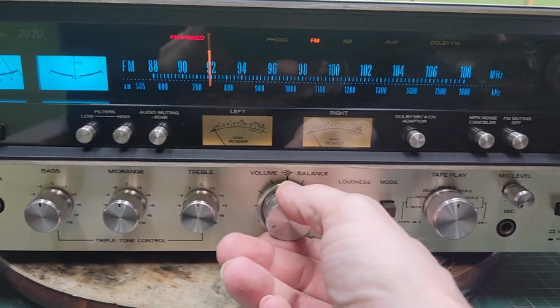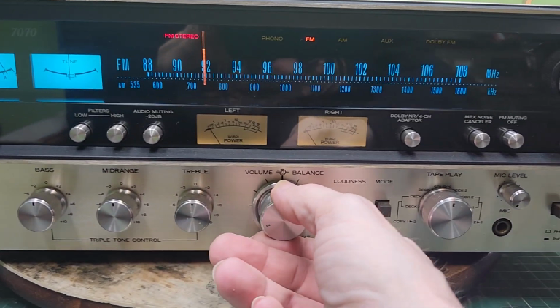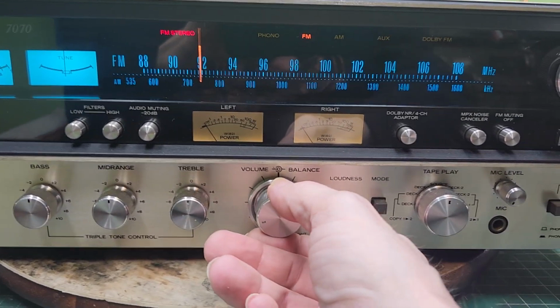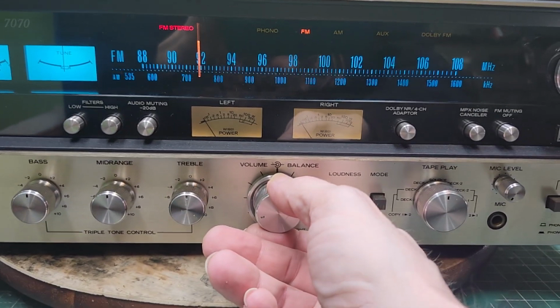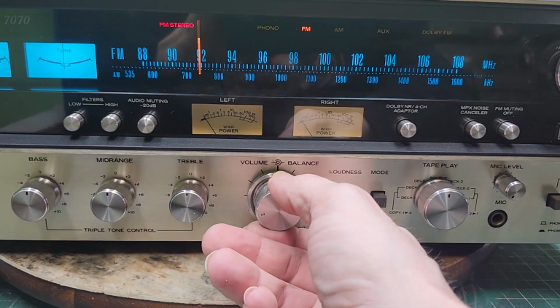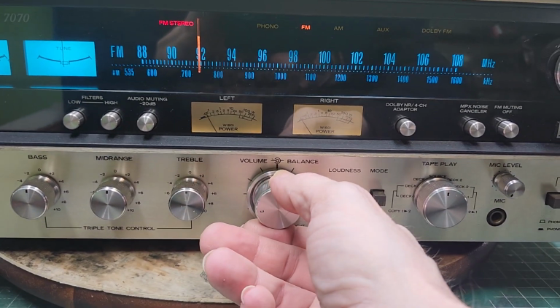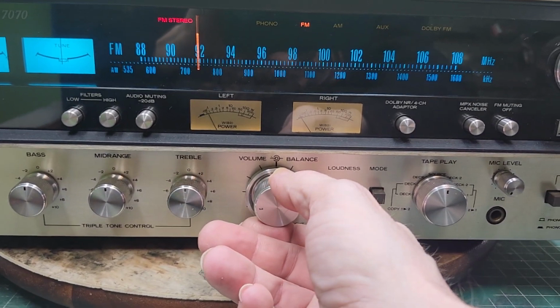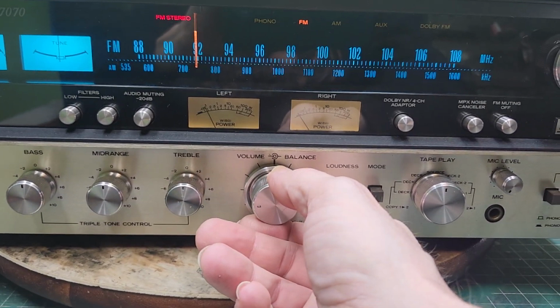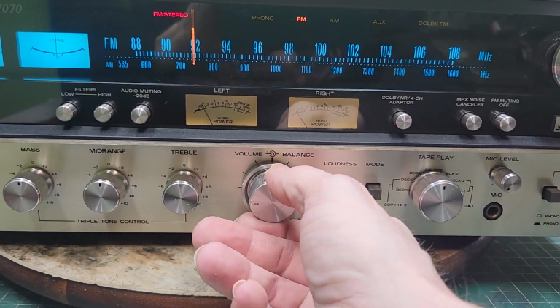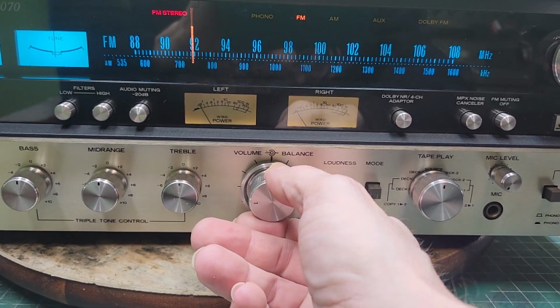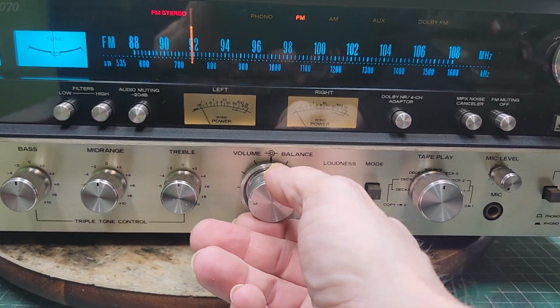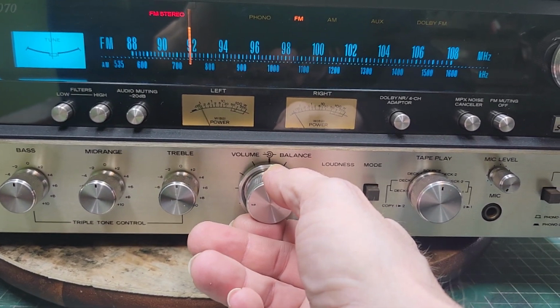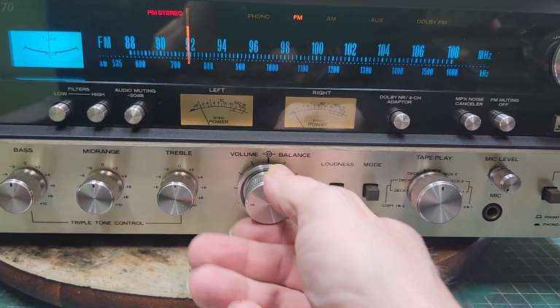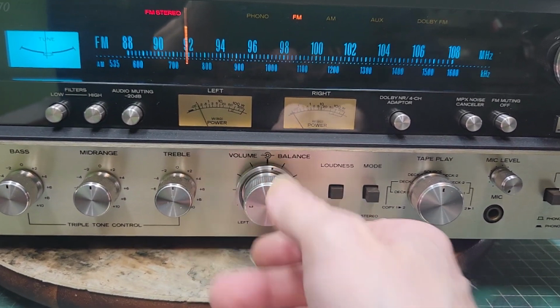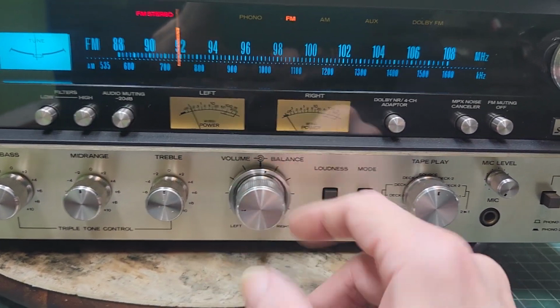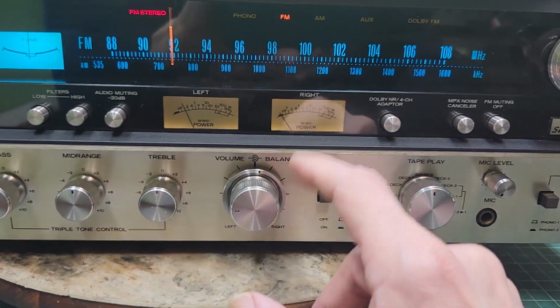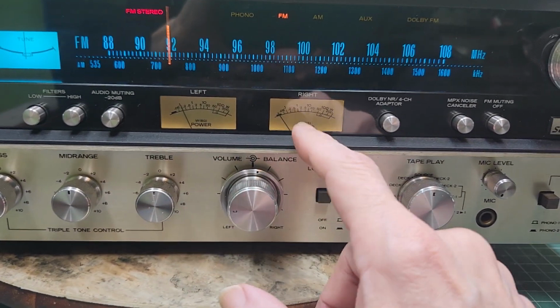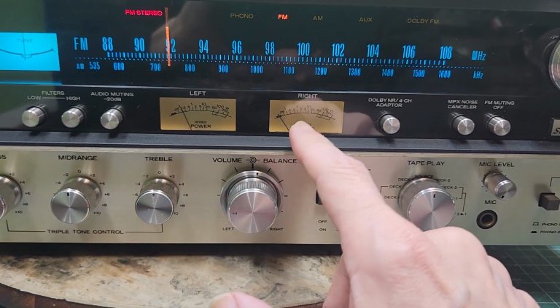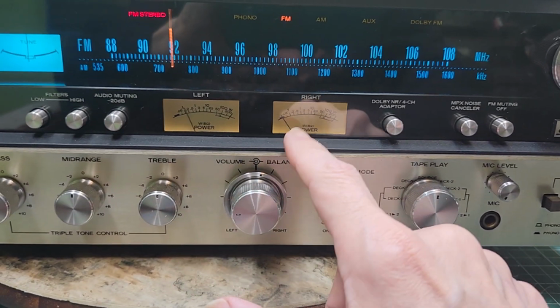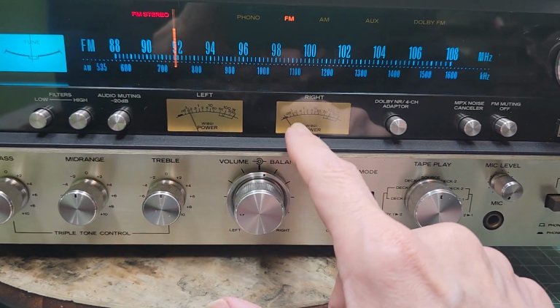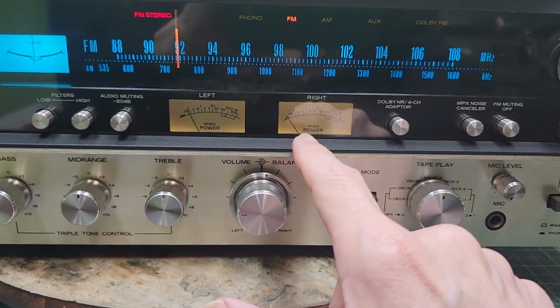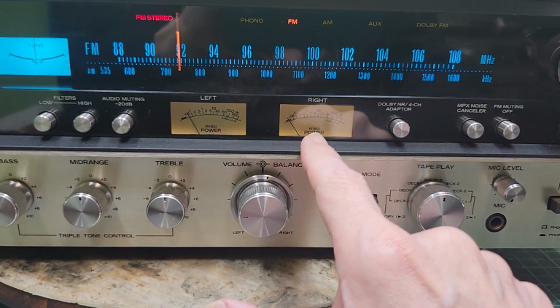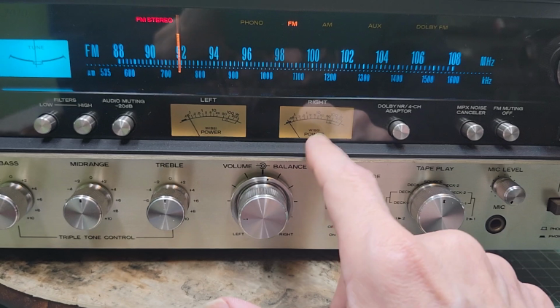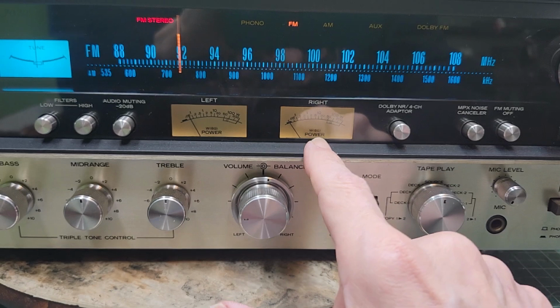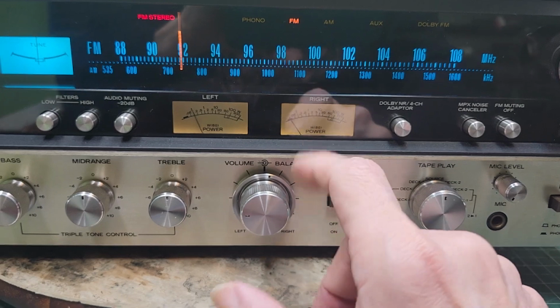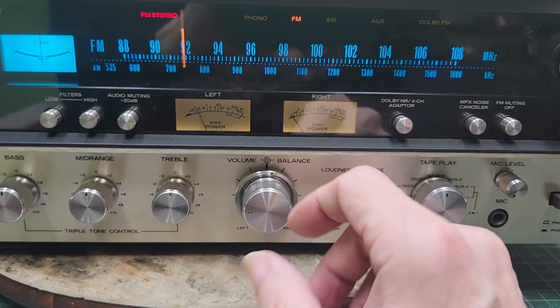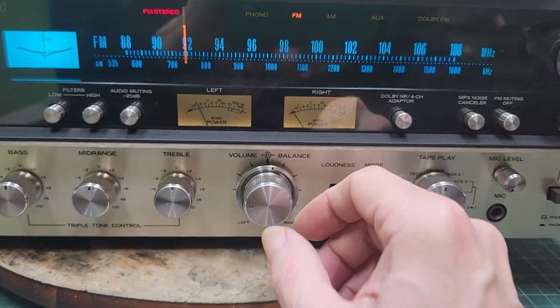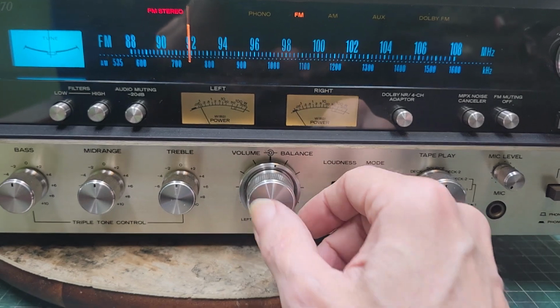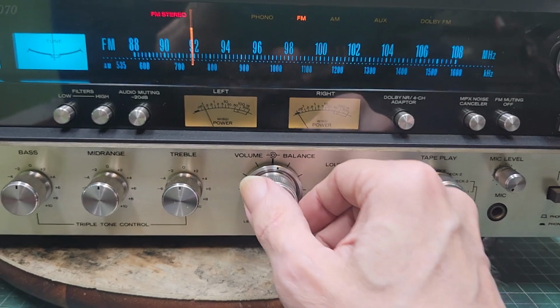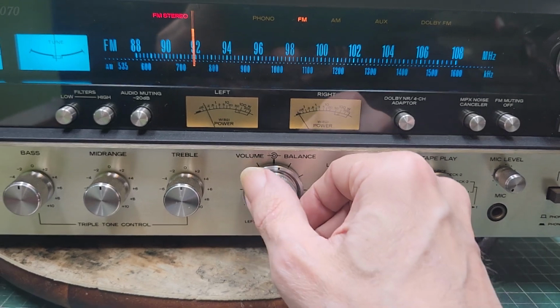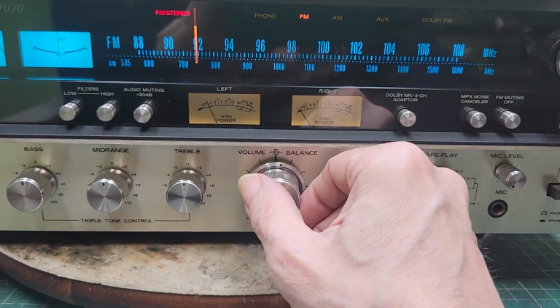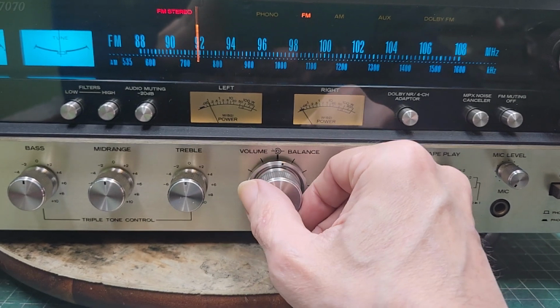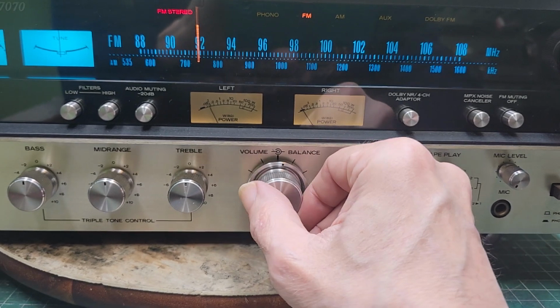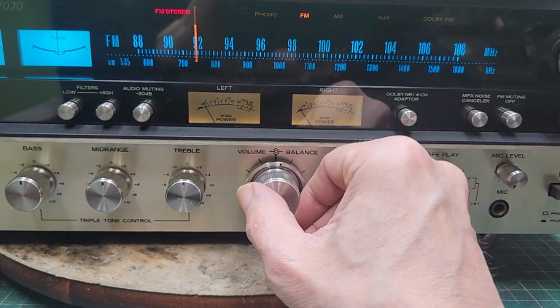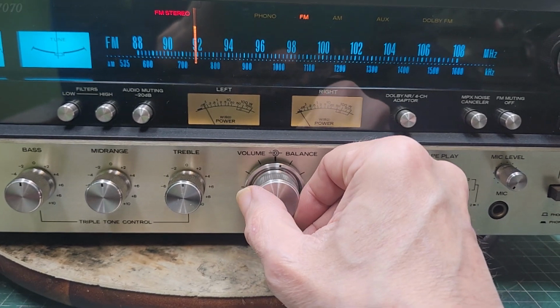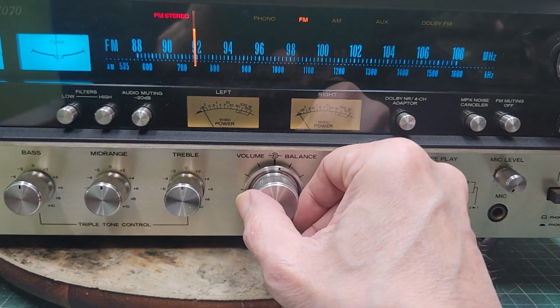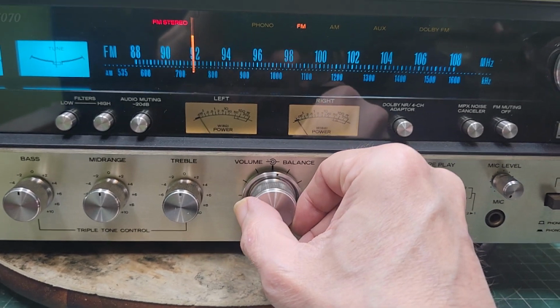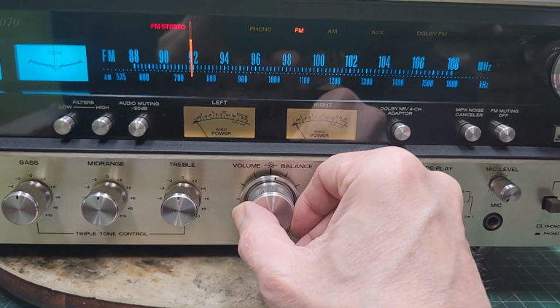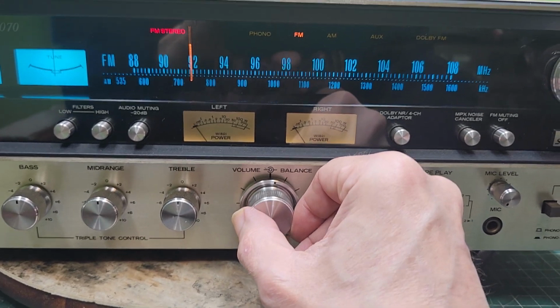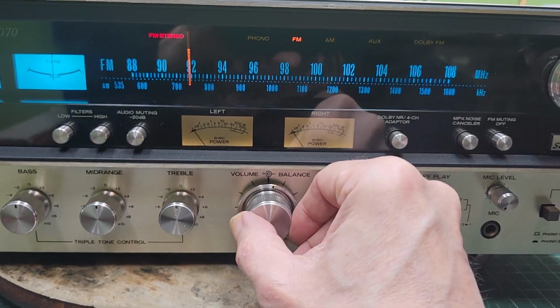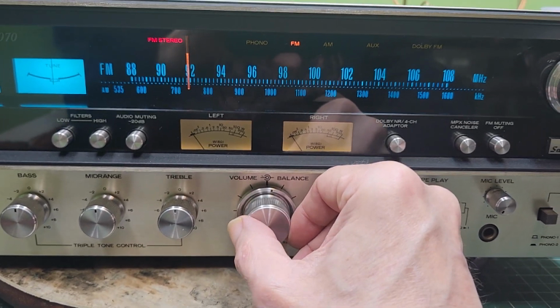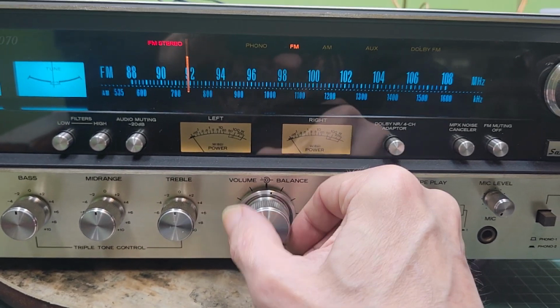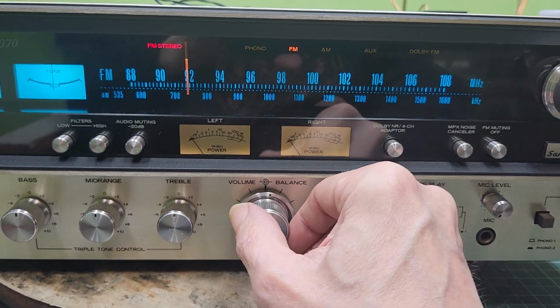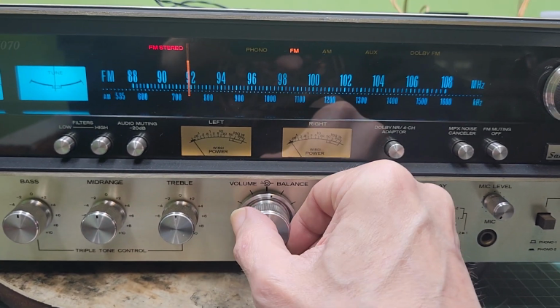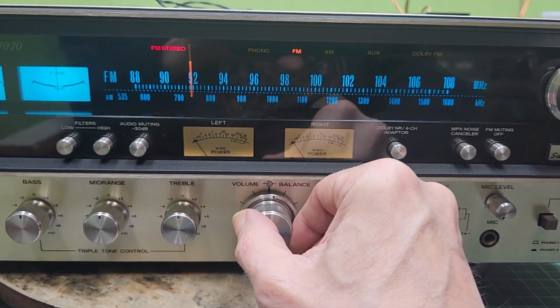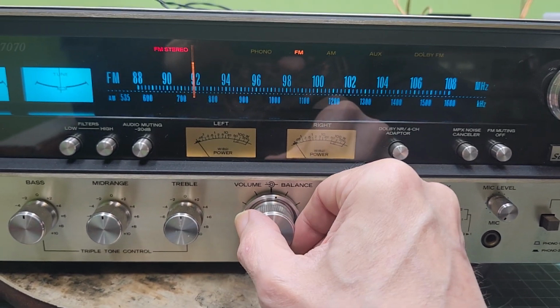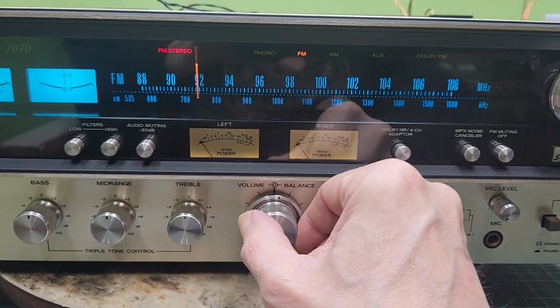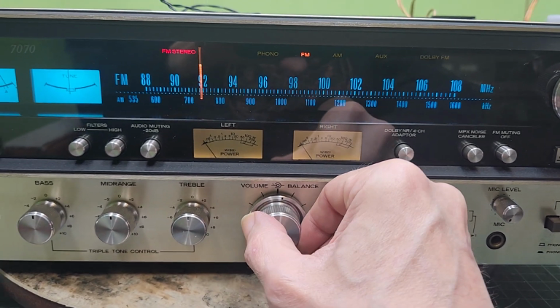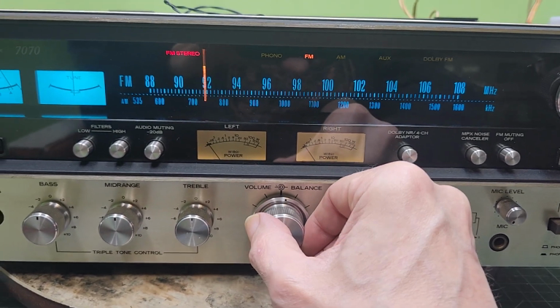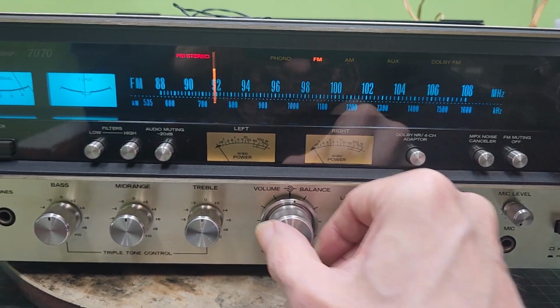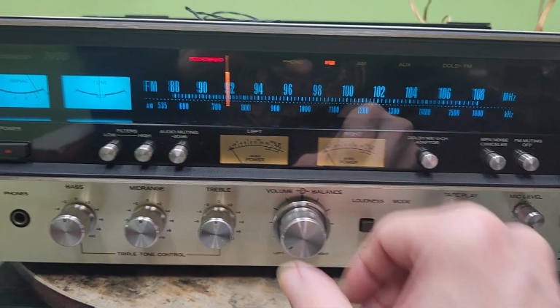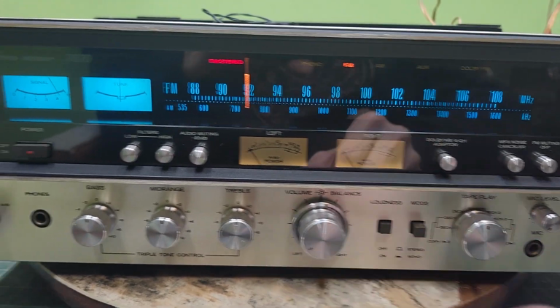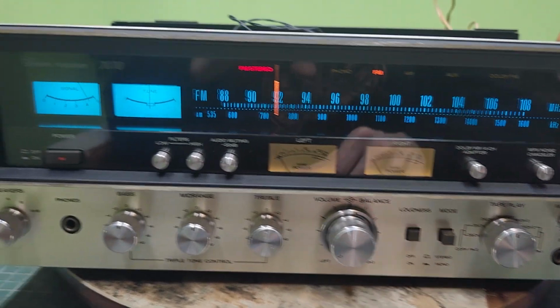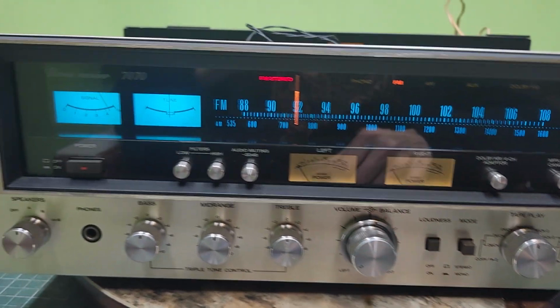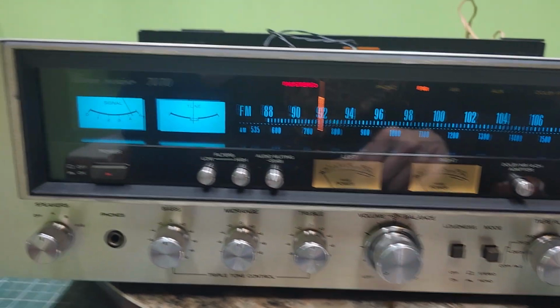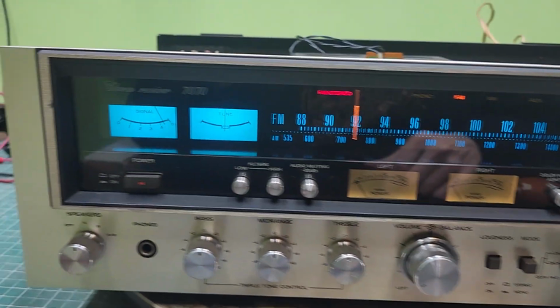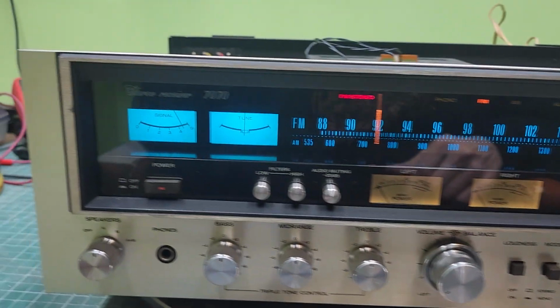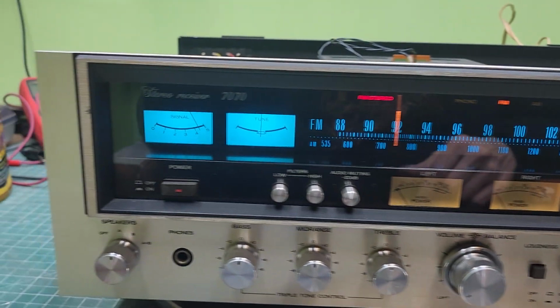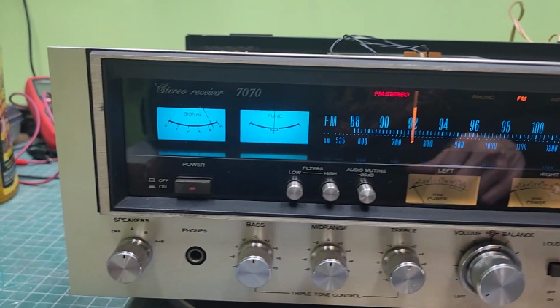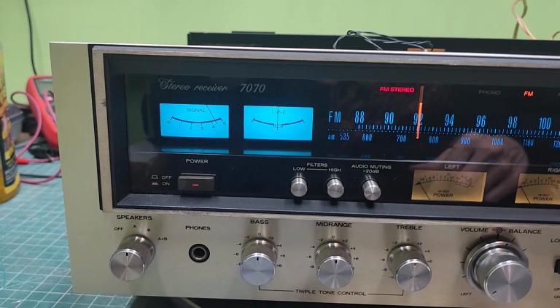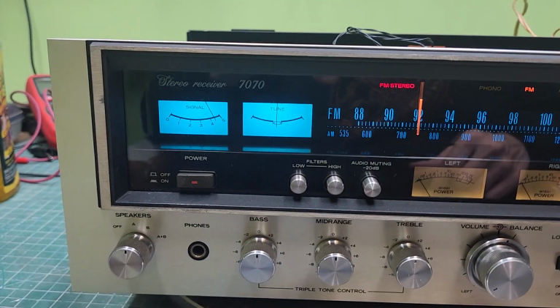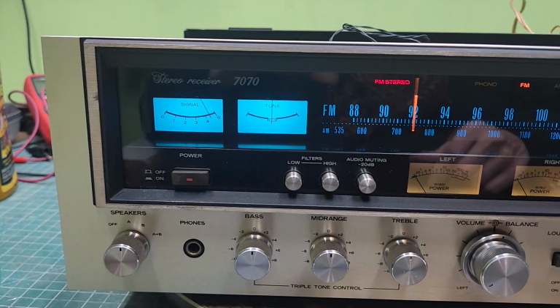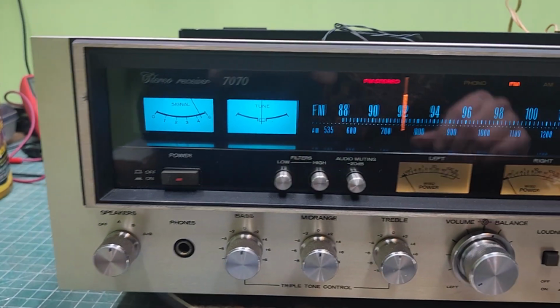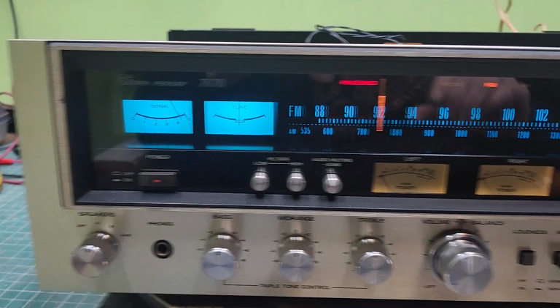The only thing I'm seeing that I don't like is that right meter. I believe it's got a bad meter in it.